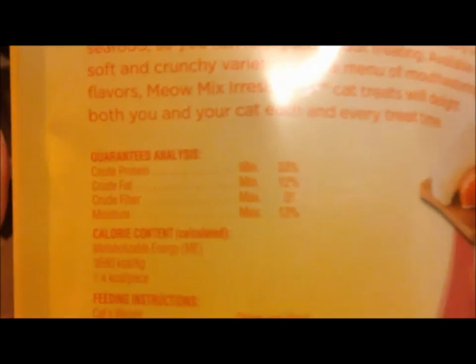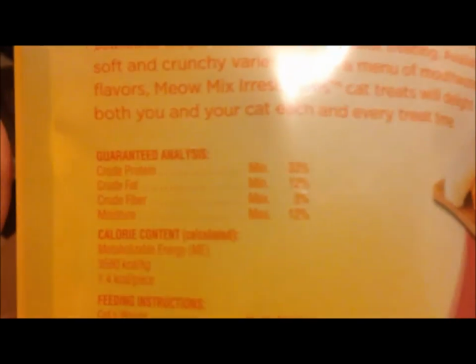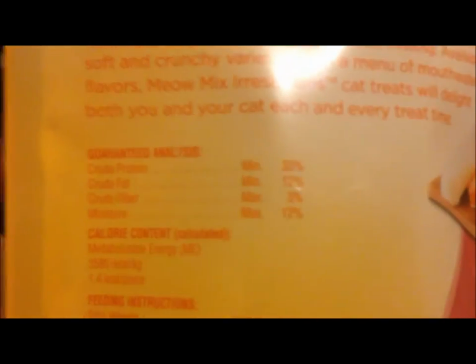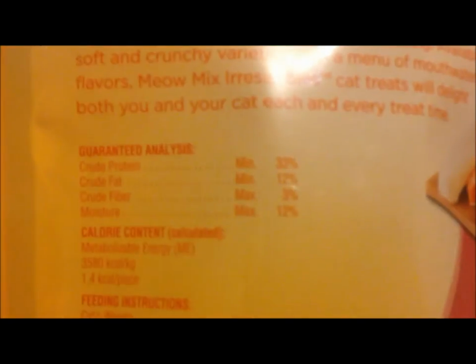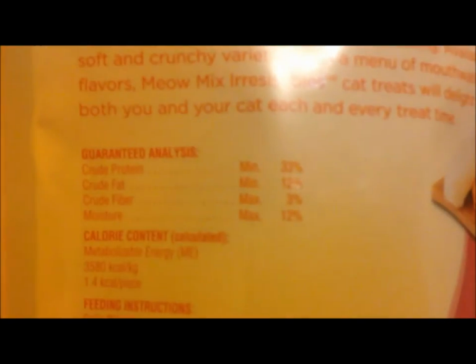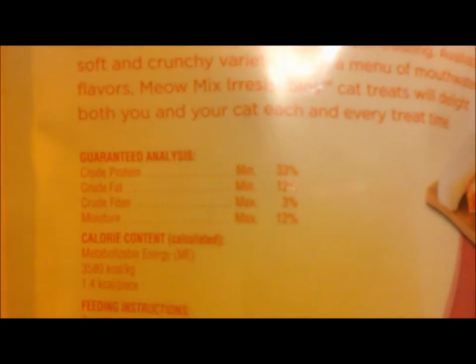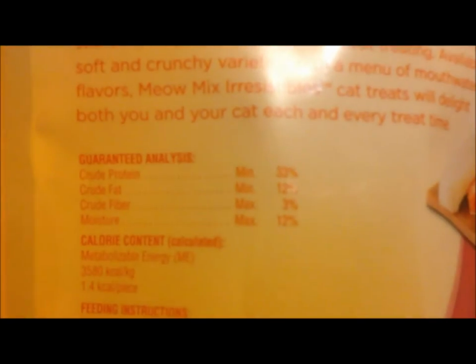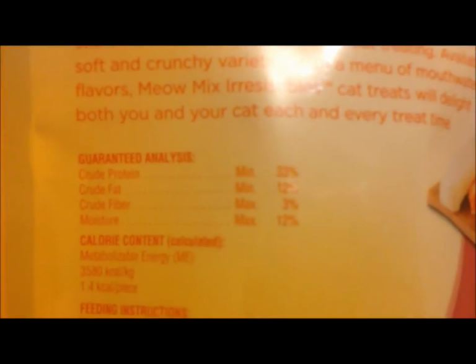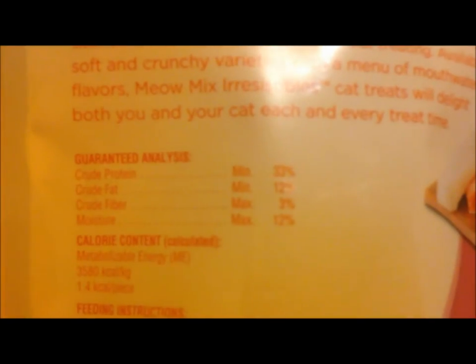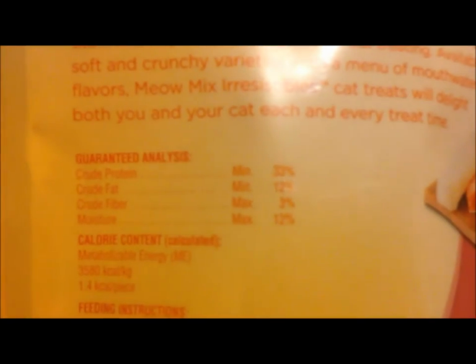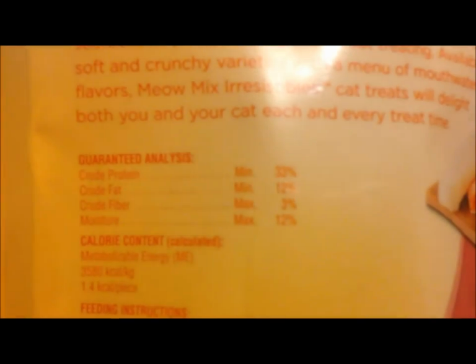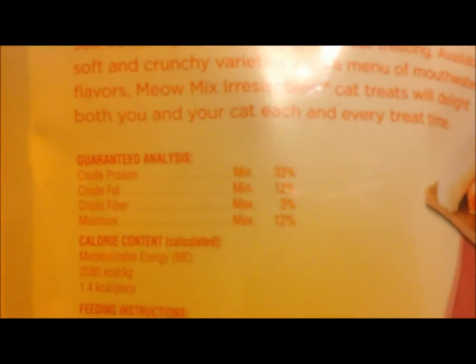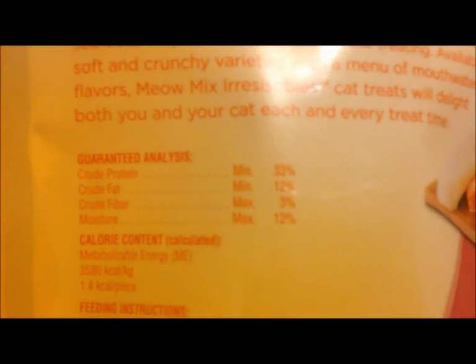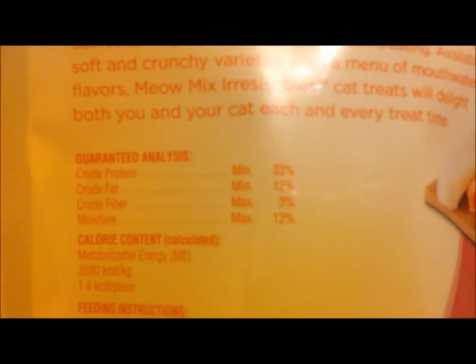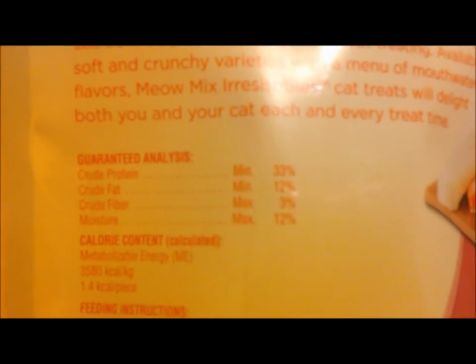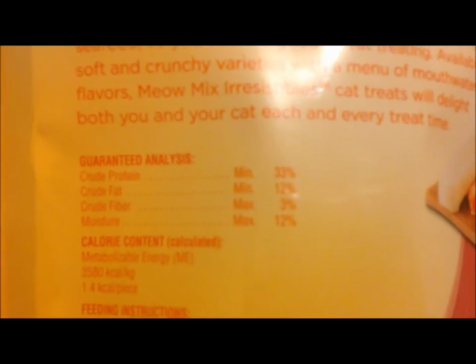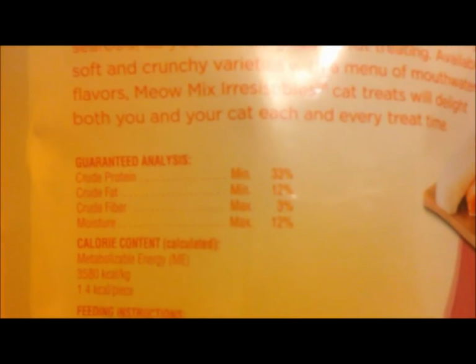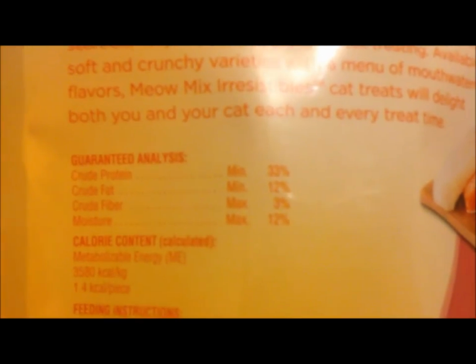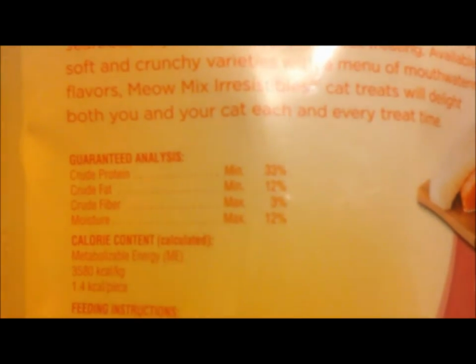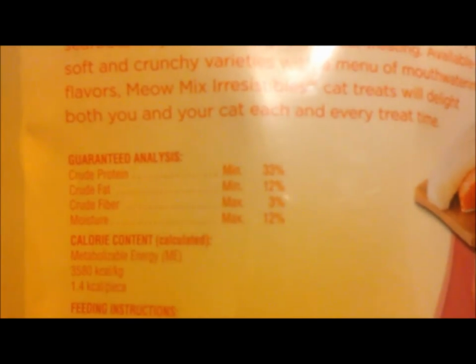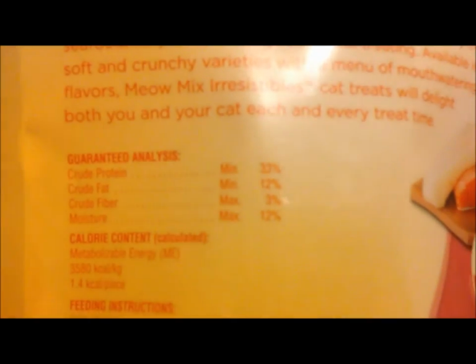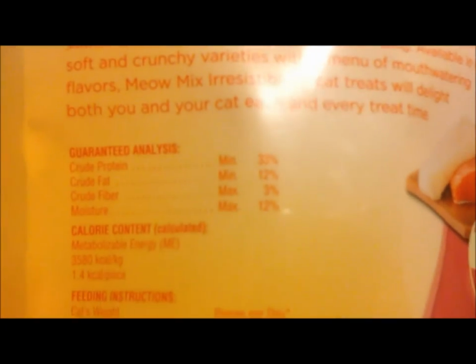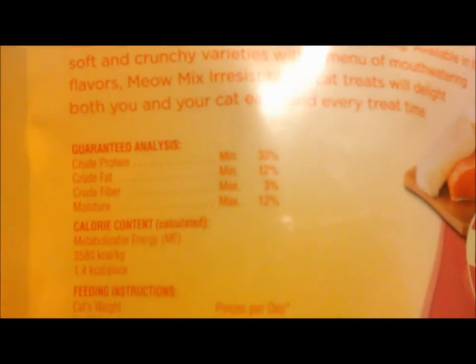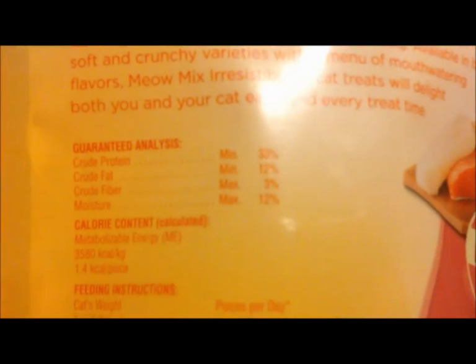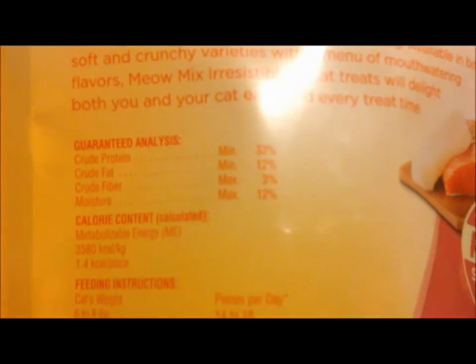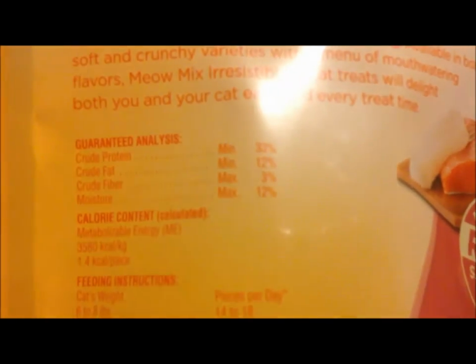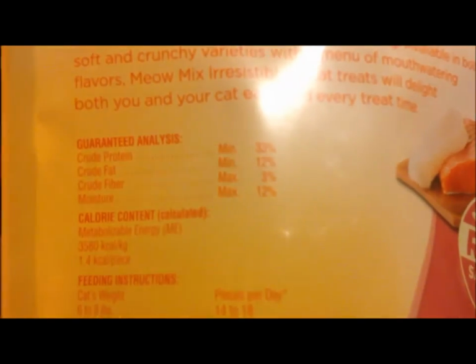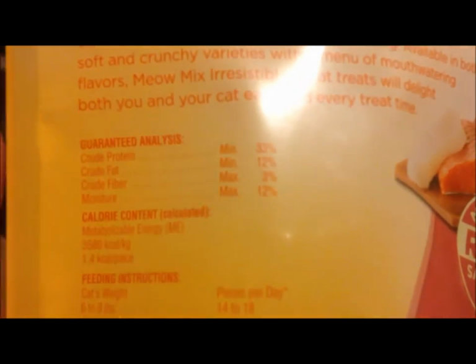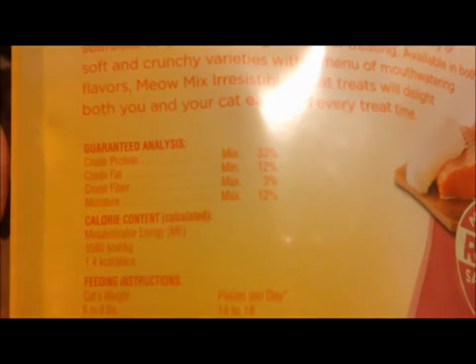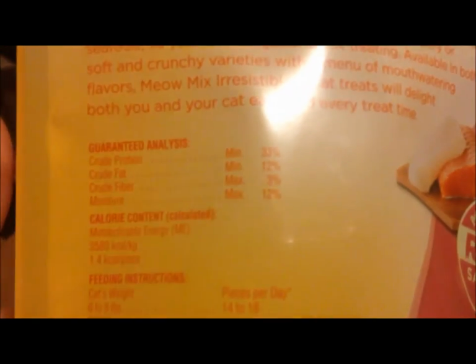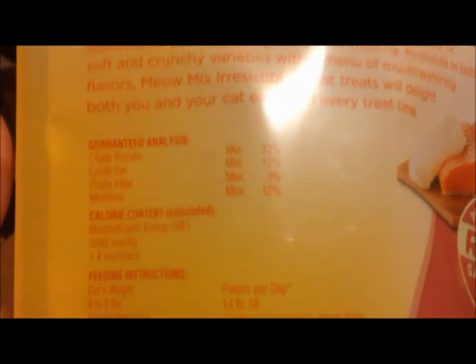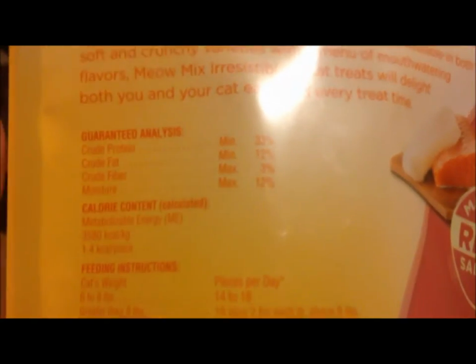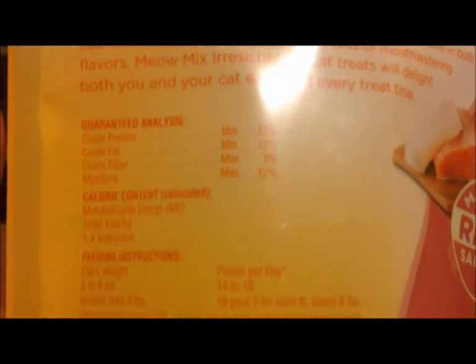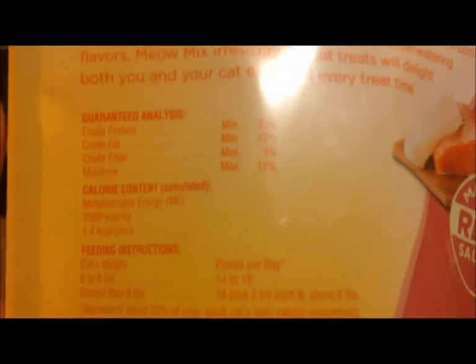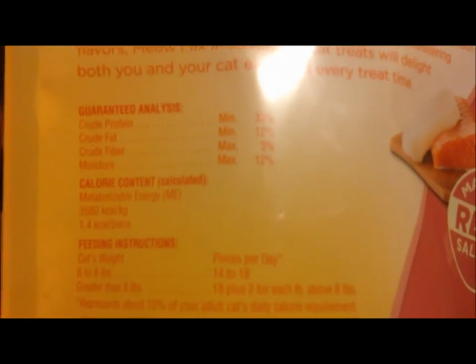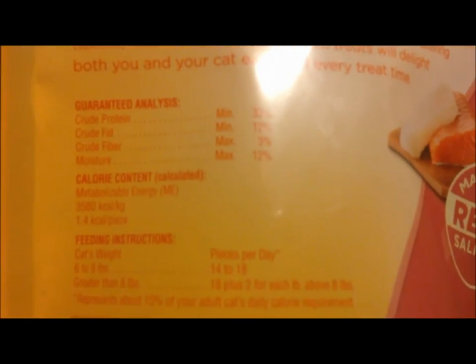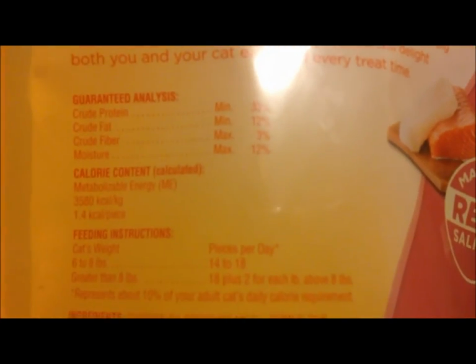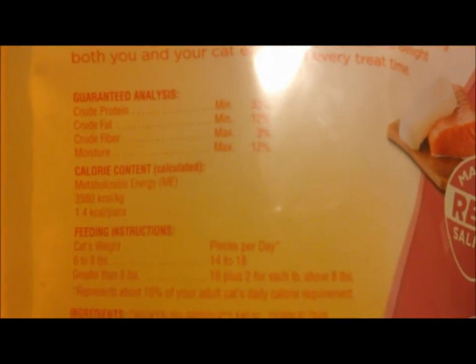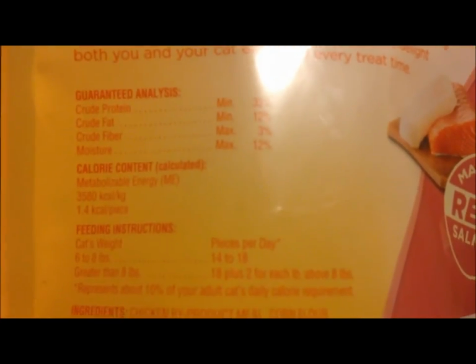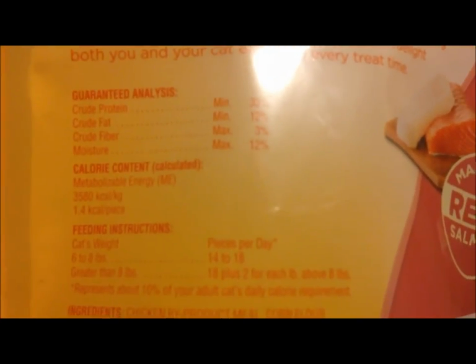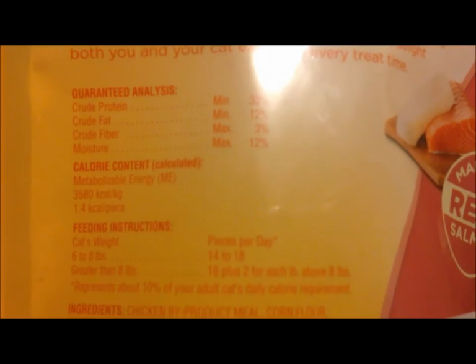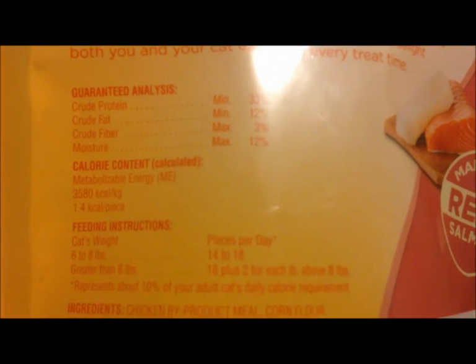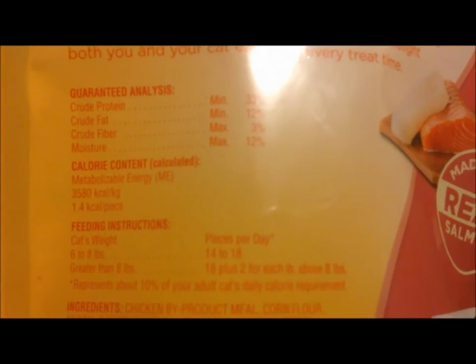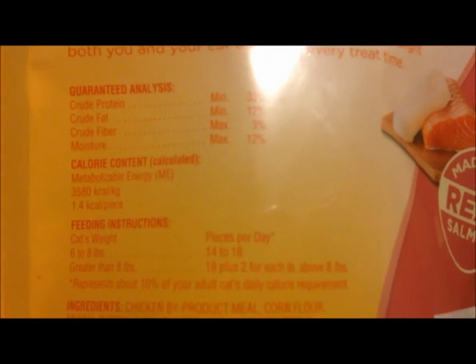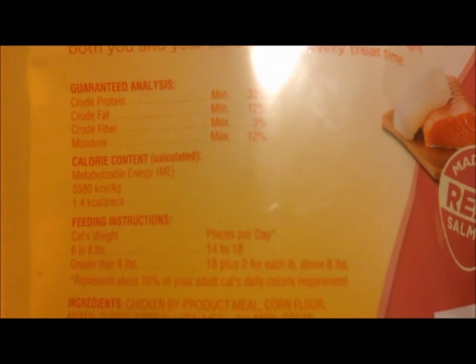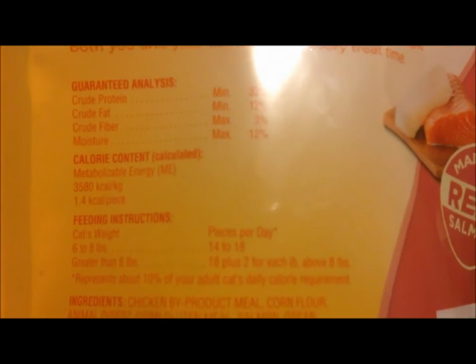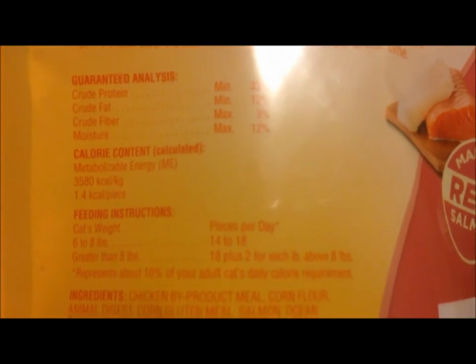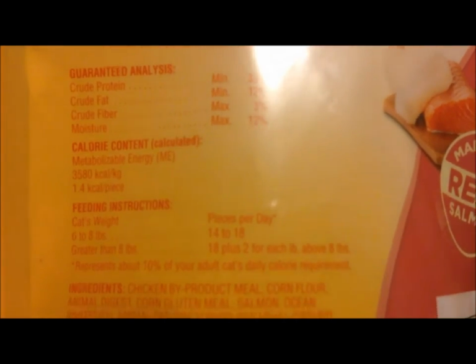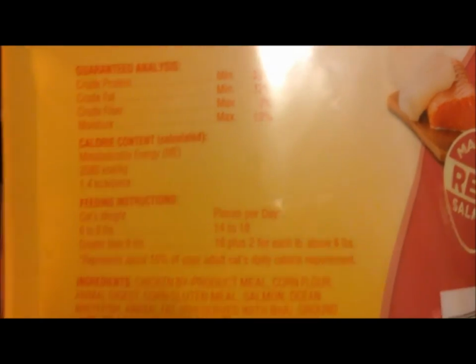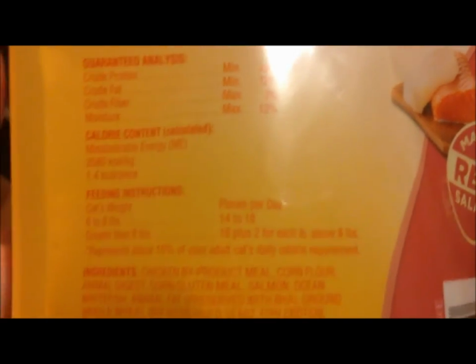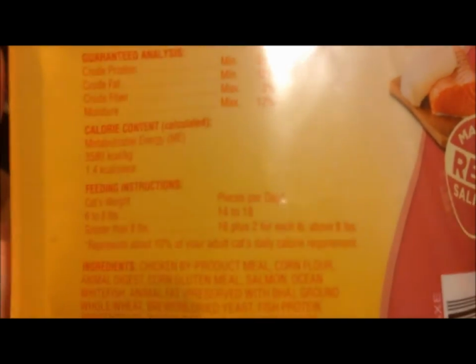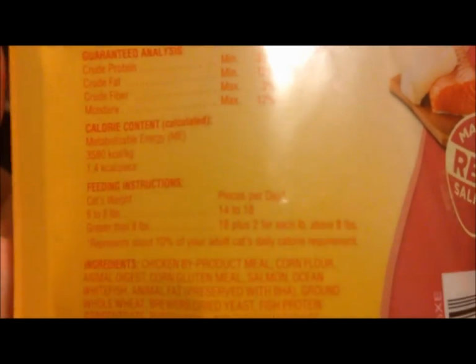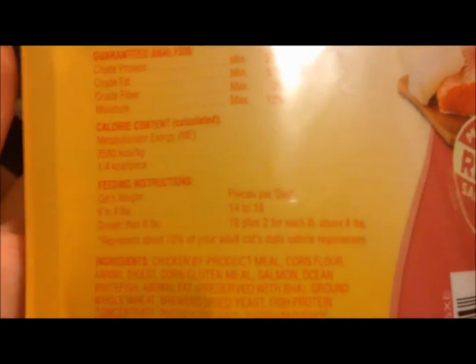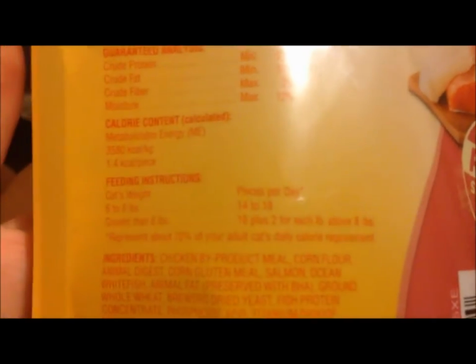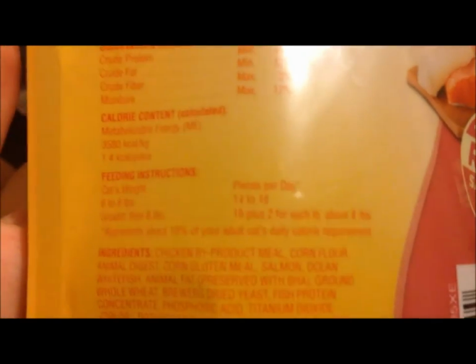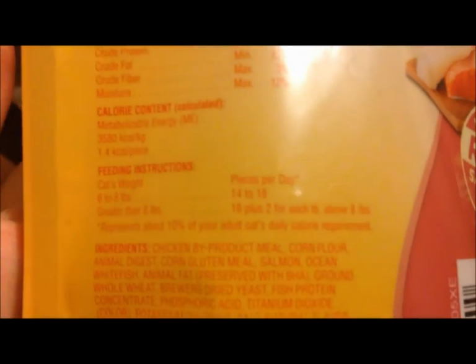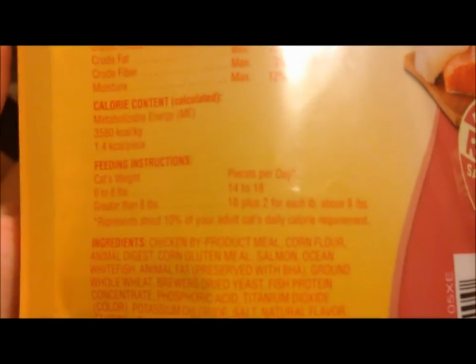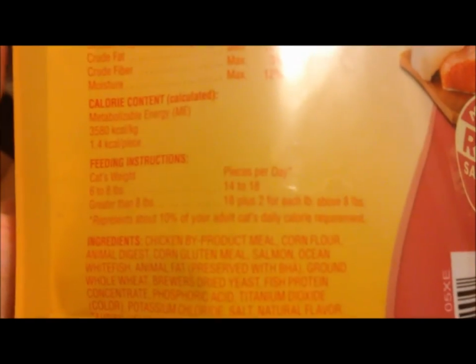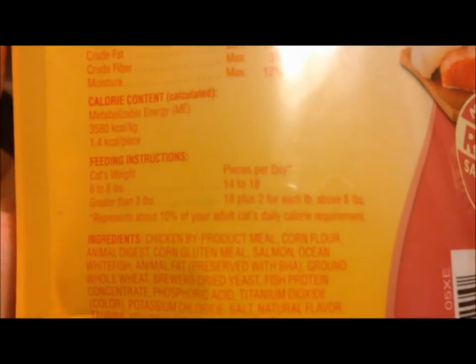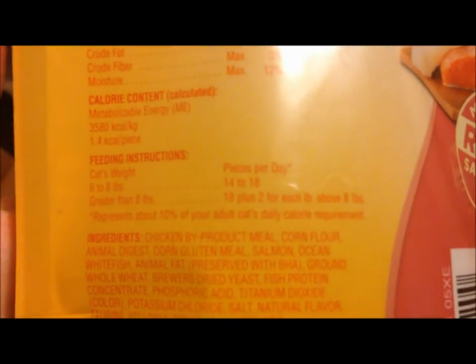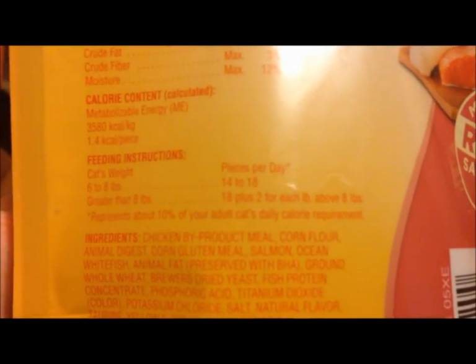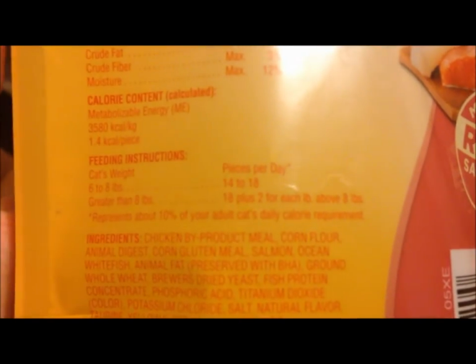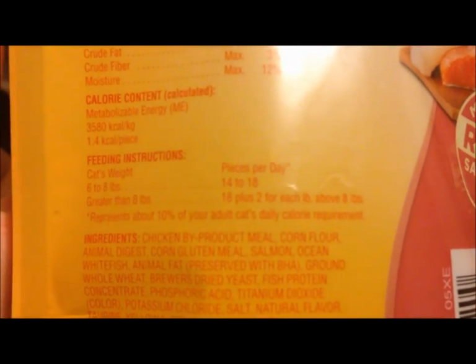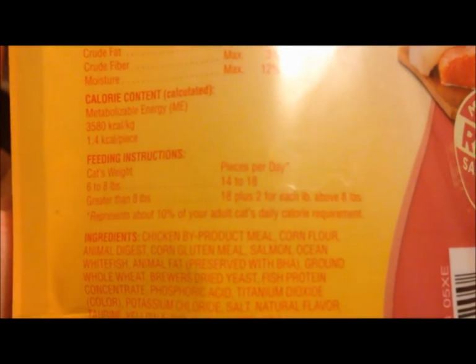So this is the protein, the fat, the fiber, the moisture, the calorie content, and the feeding instructions.